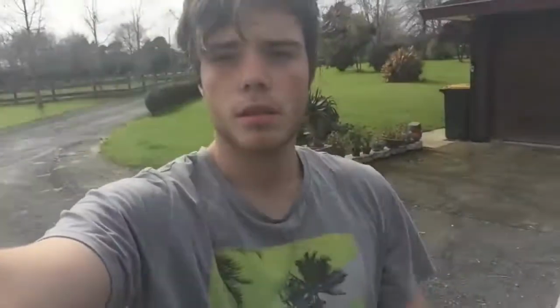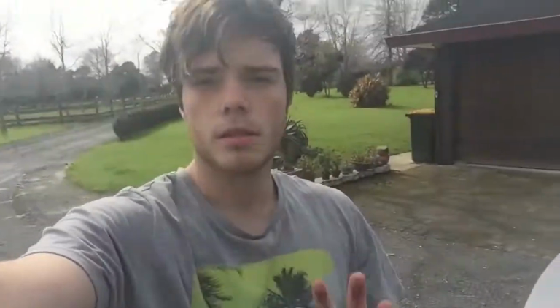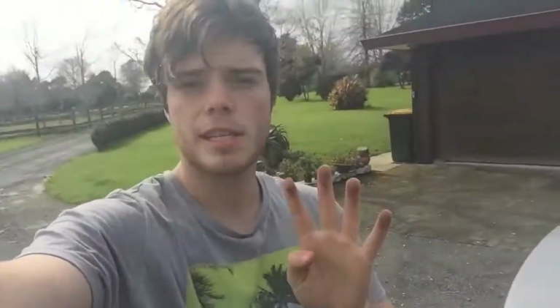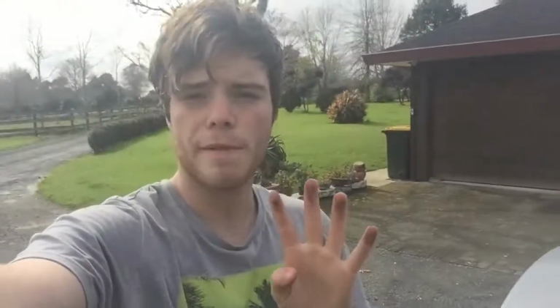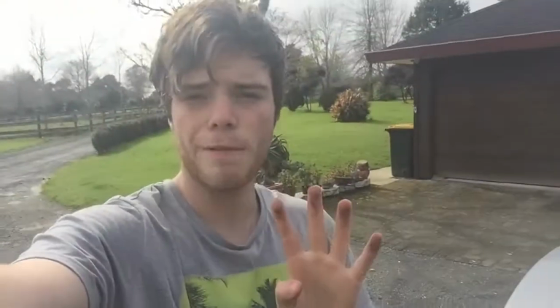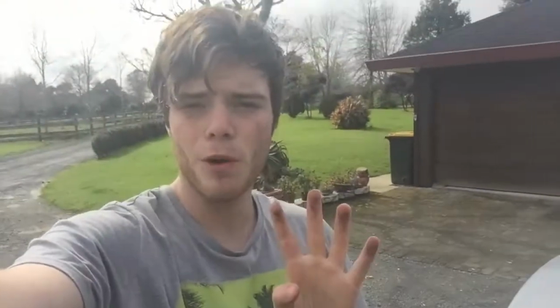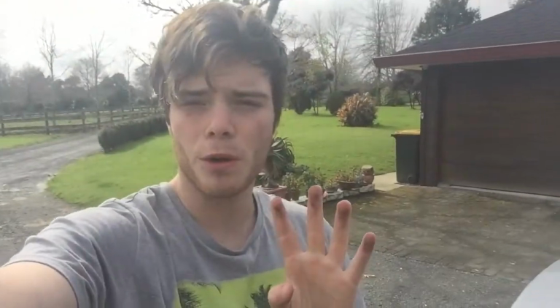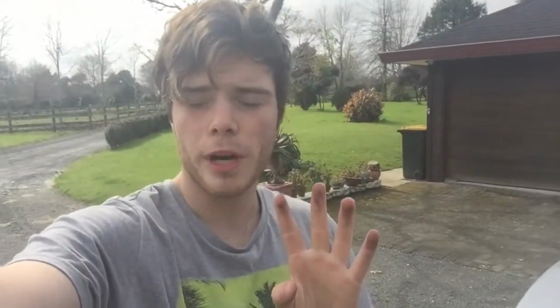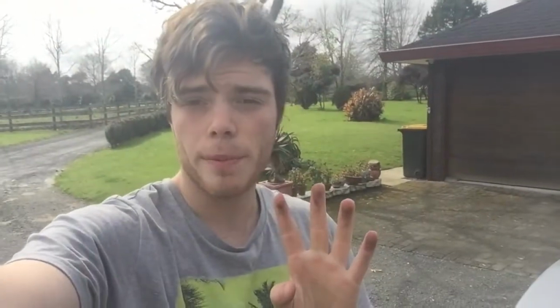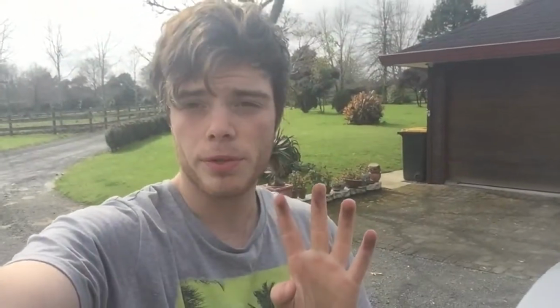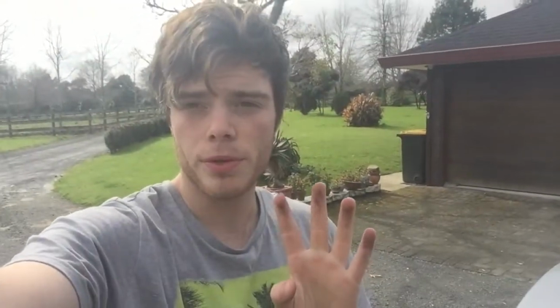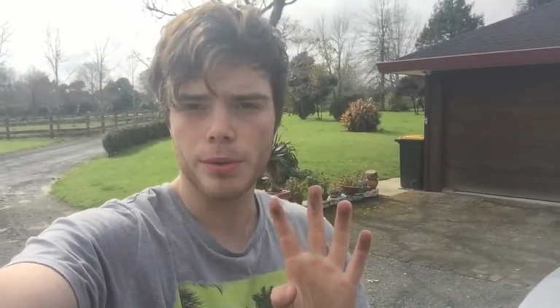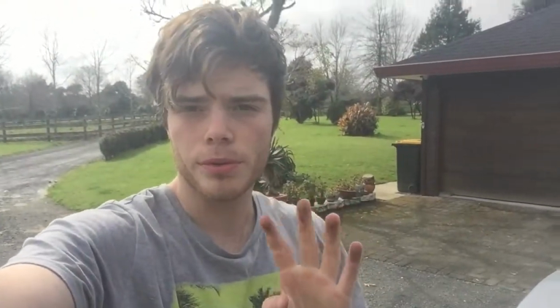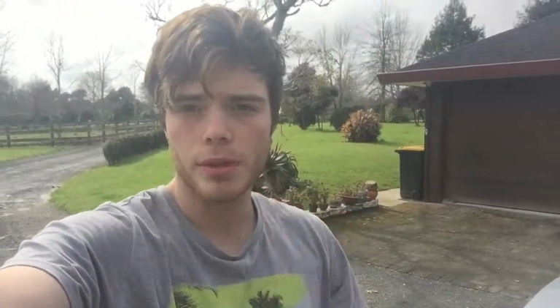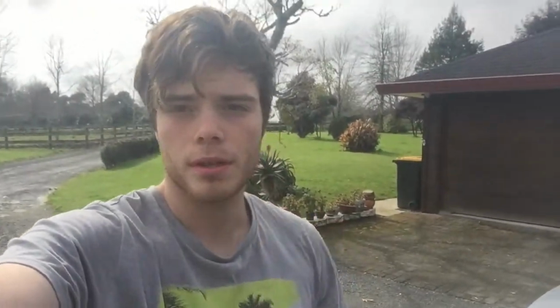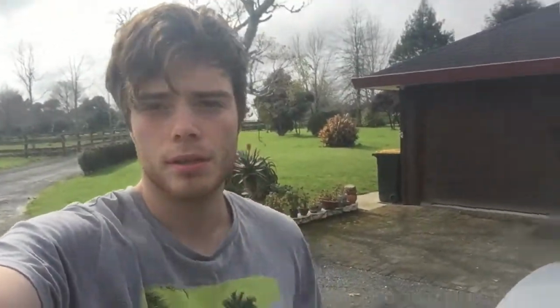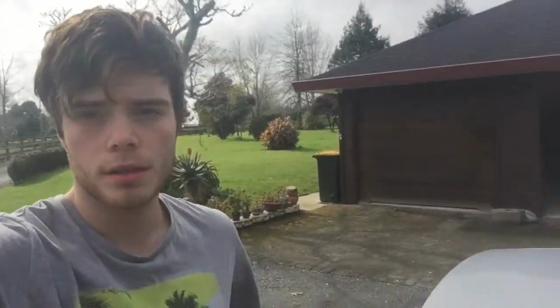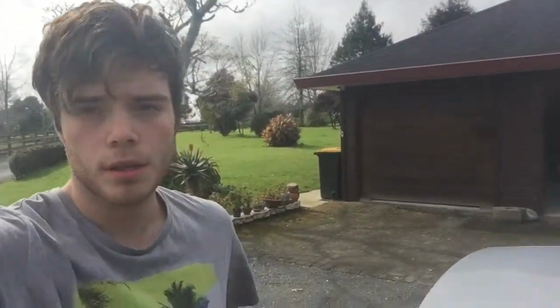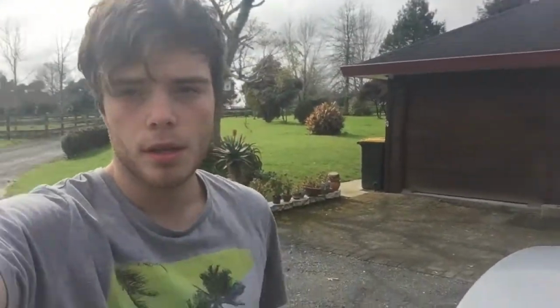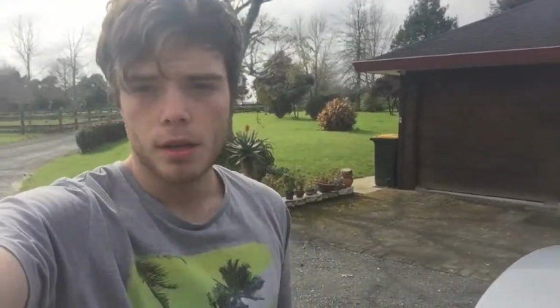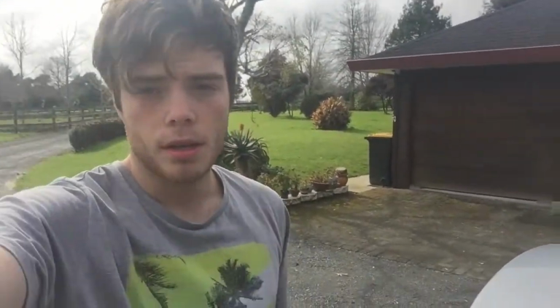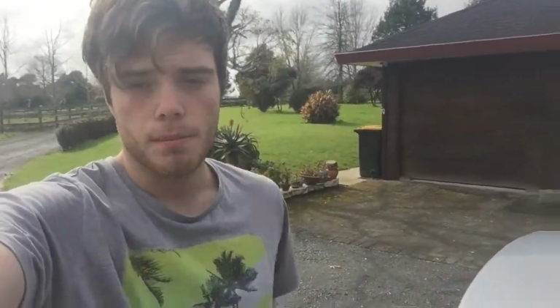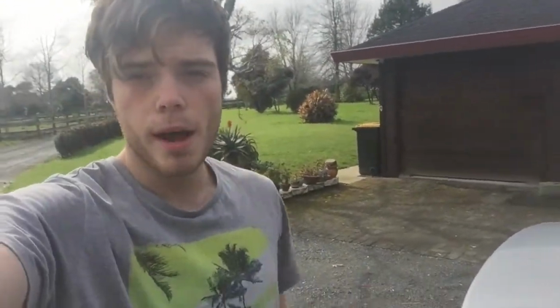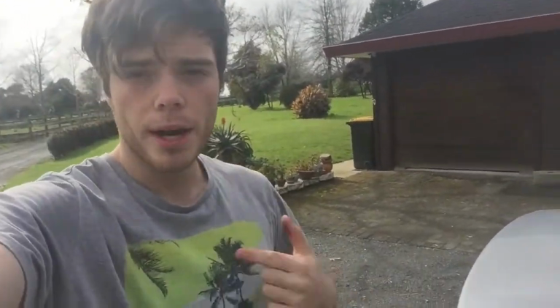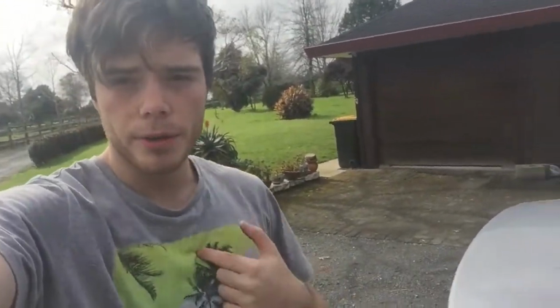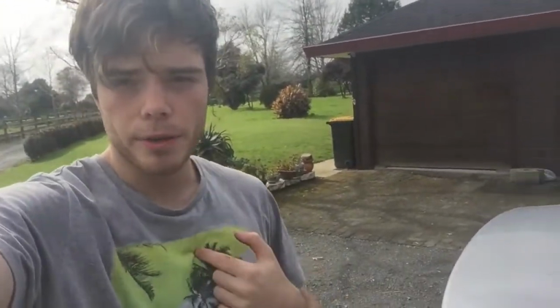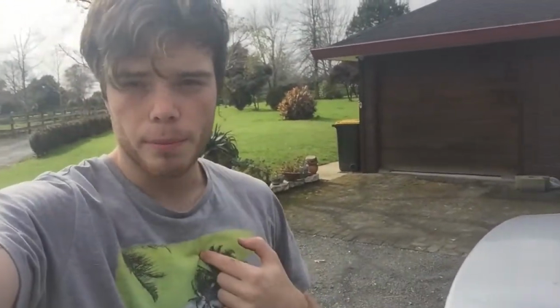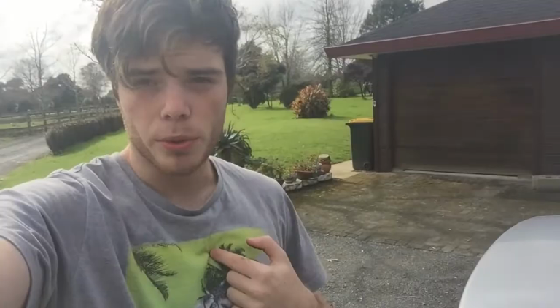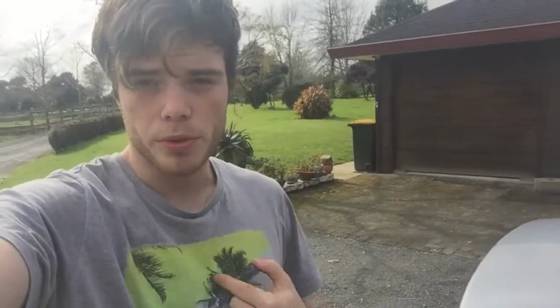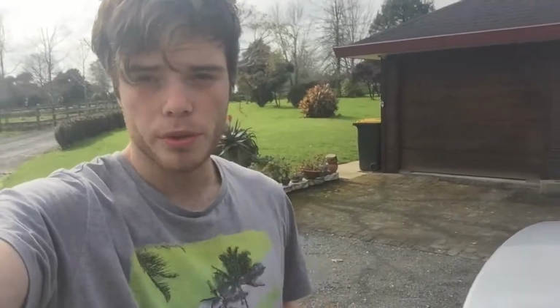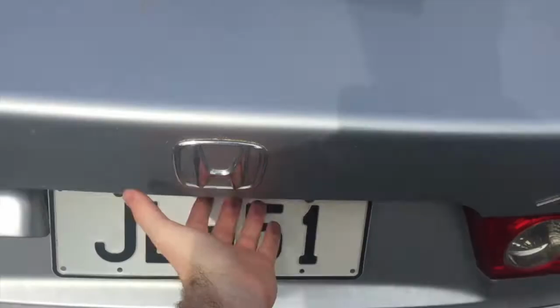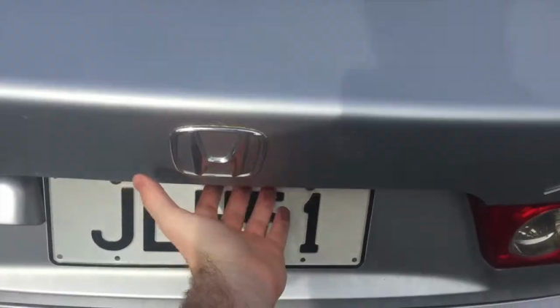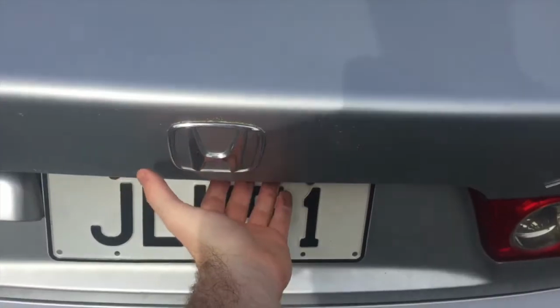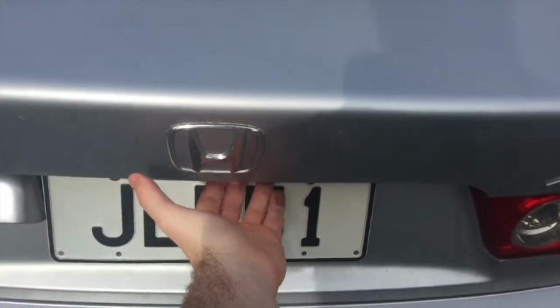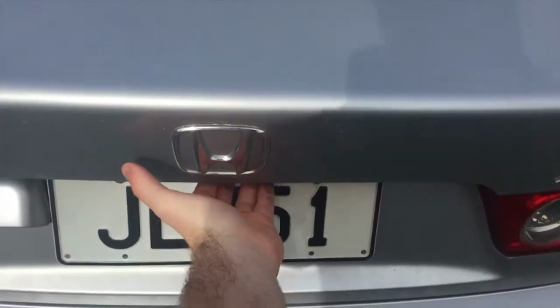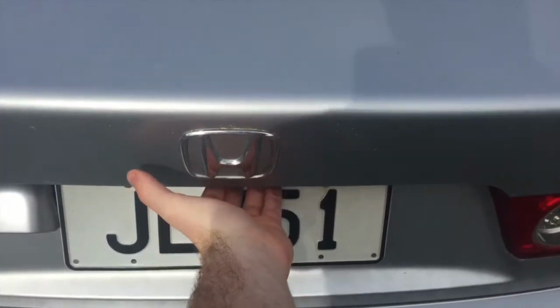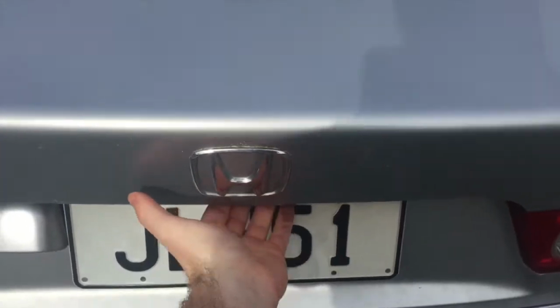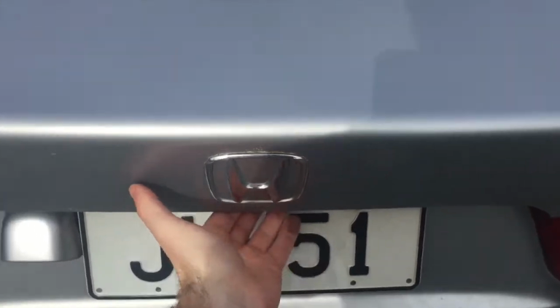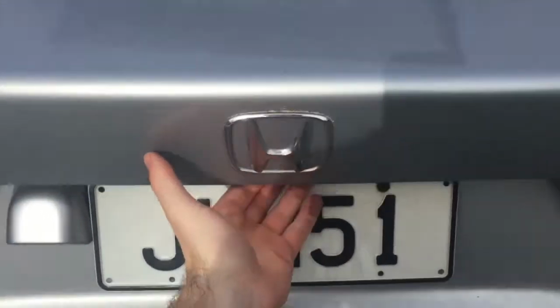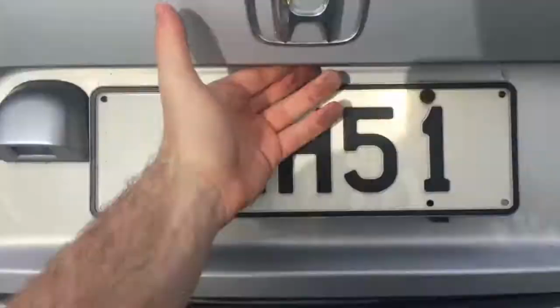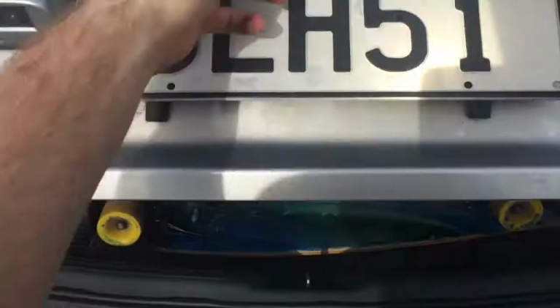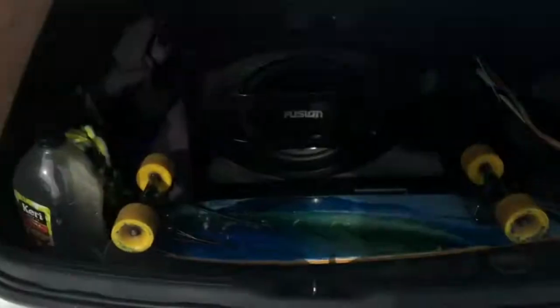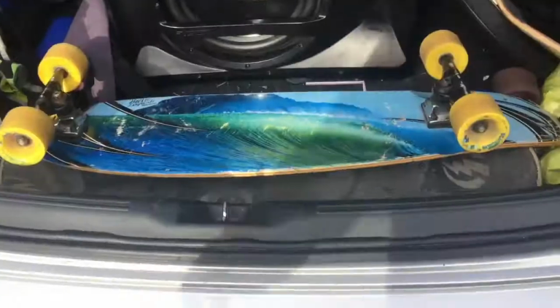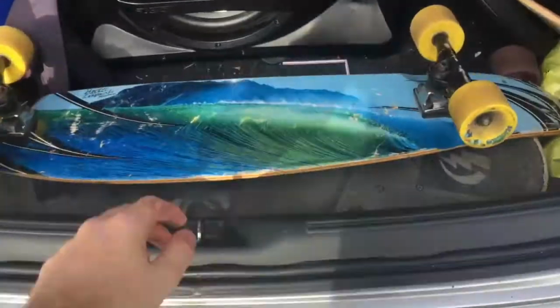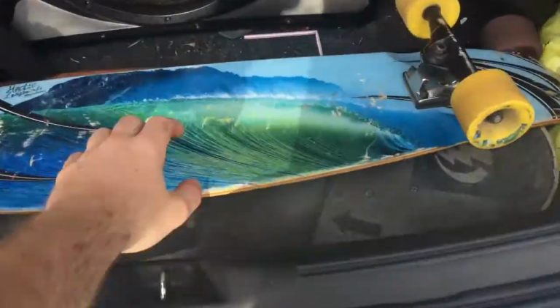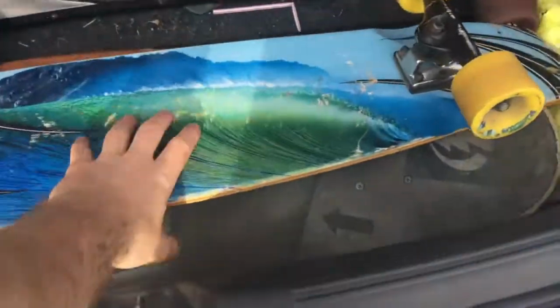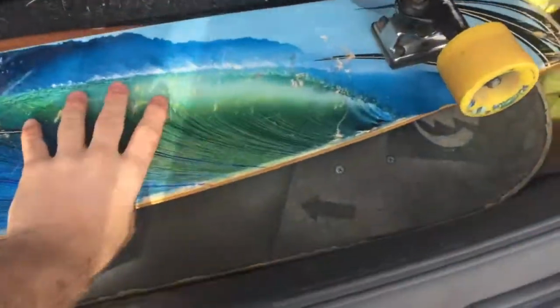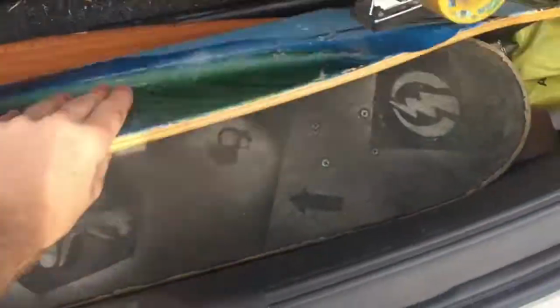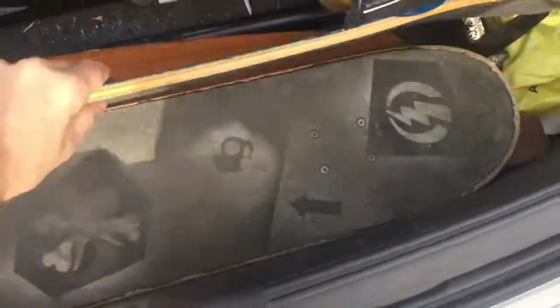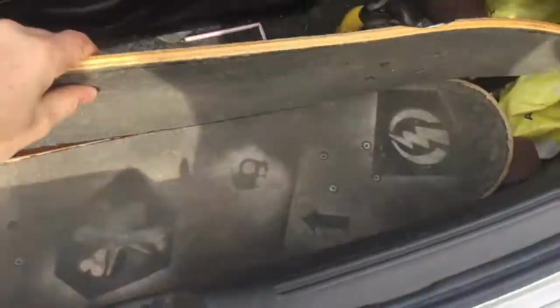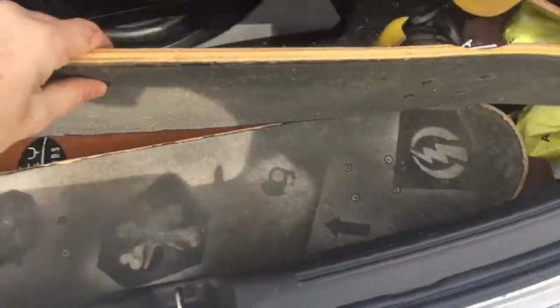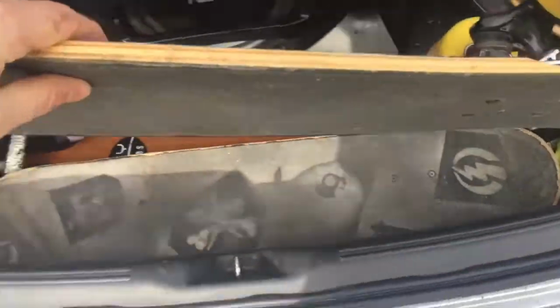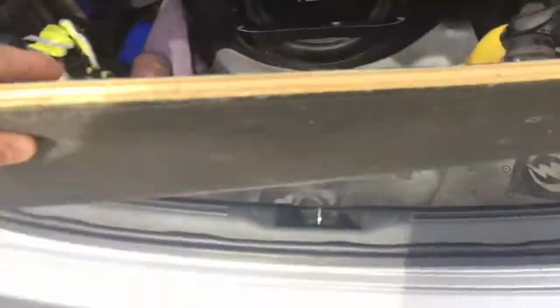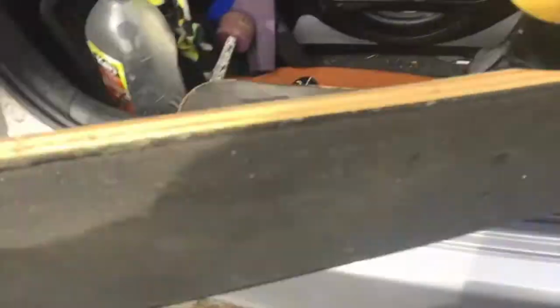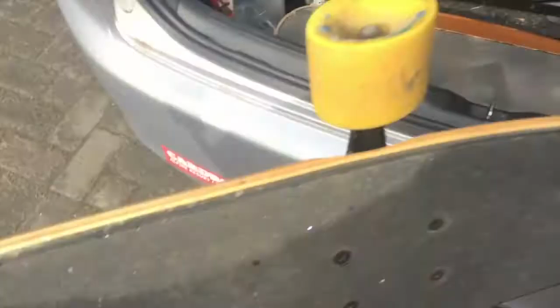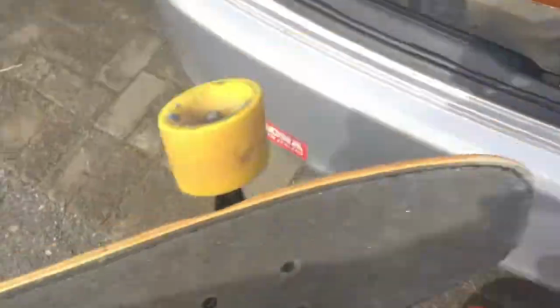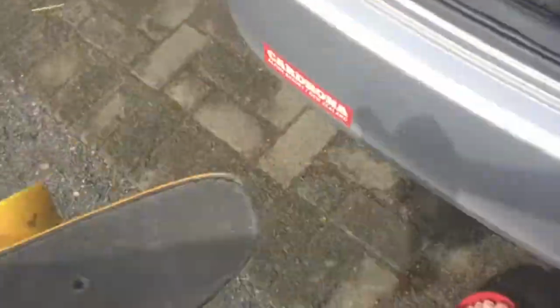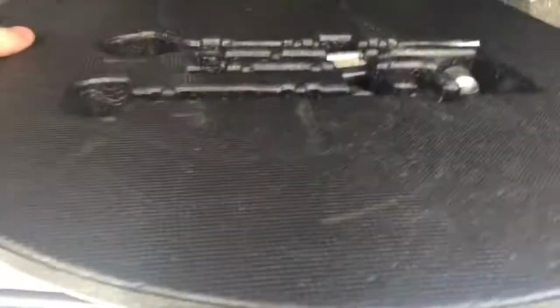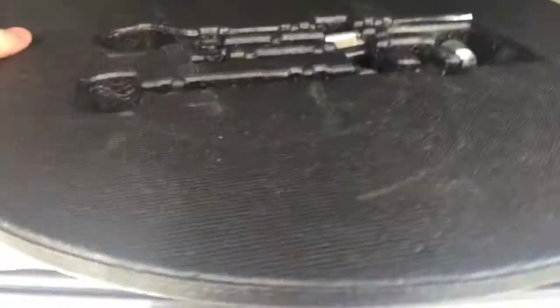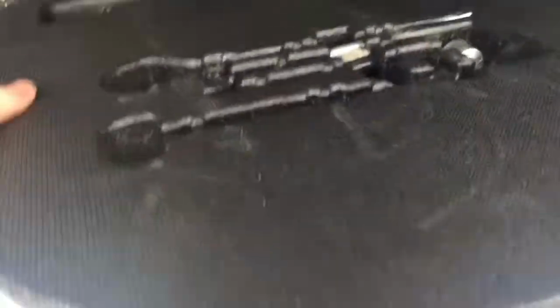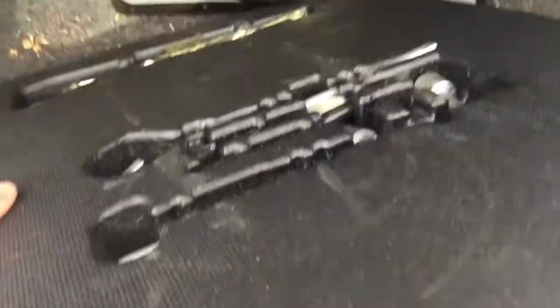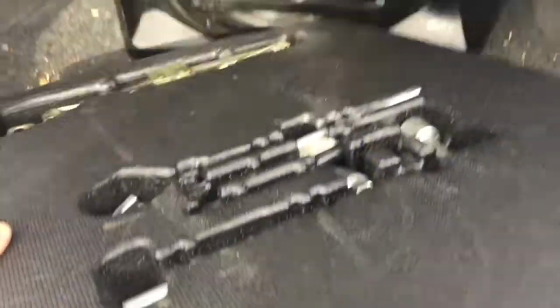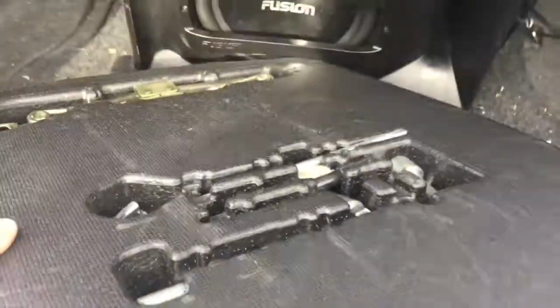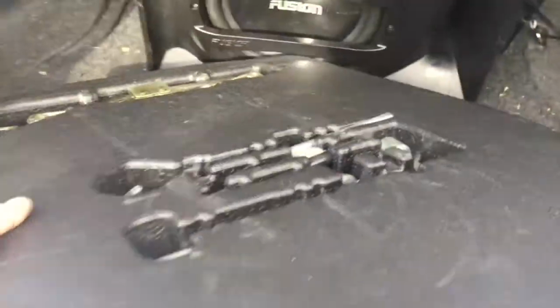Step four: grab your tools. Mine are in the boot. Grab the tools.